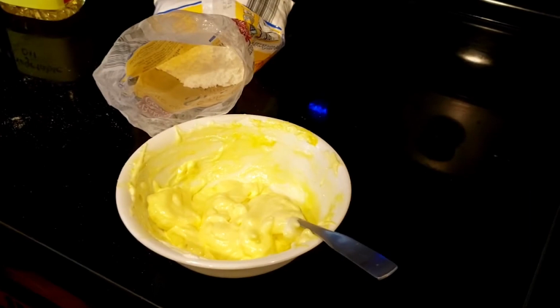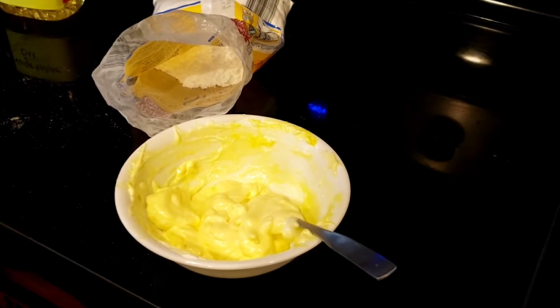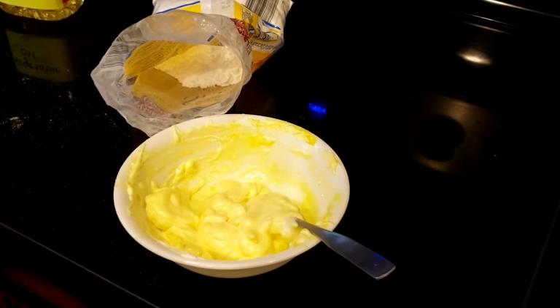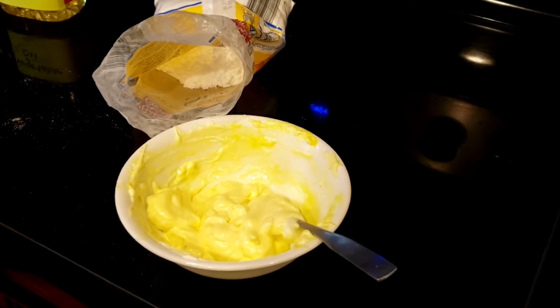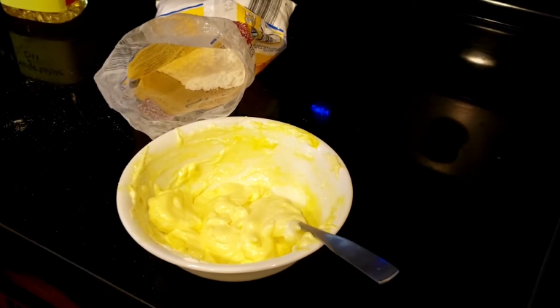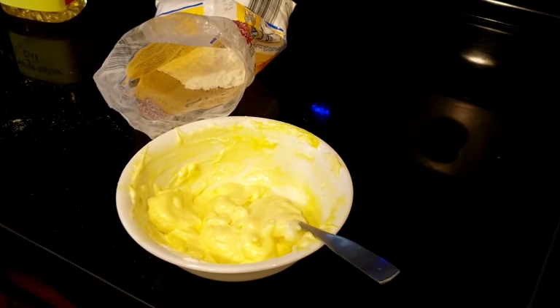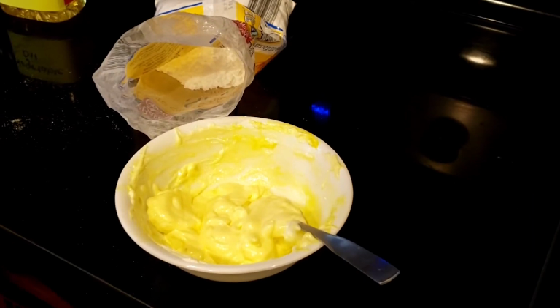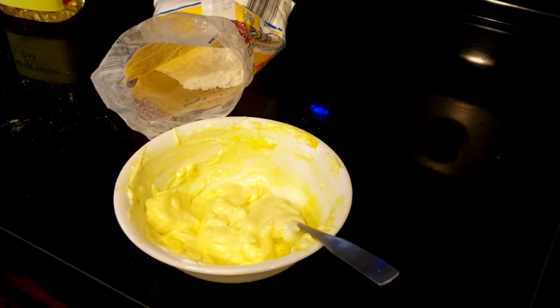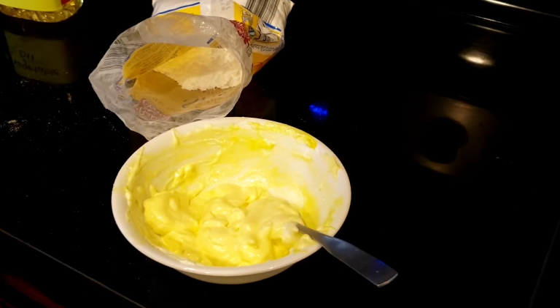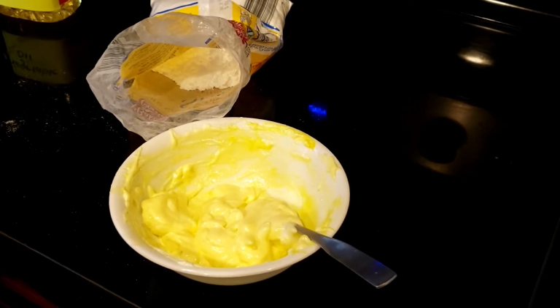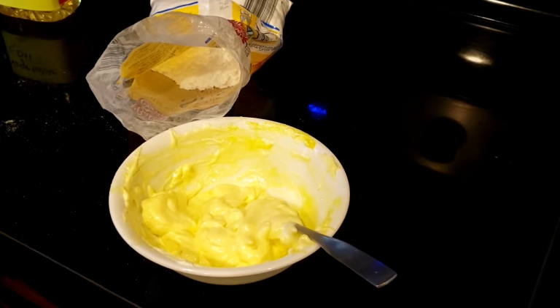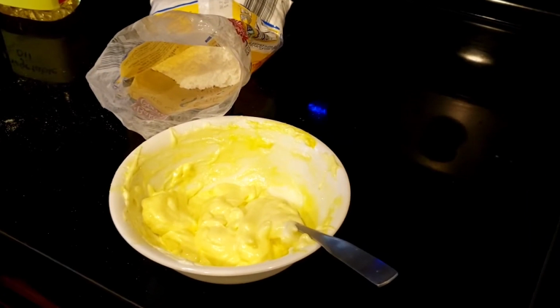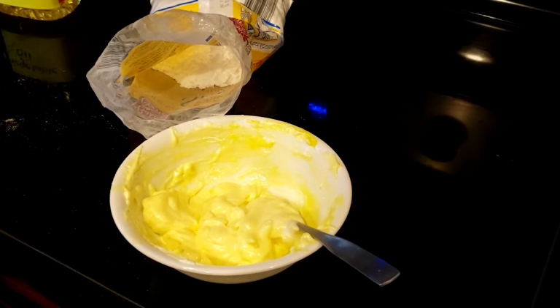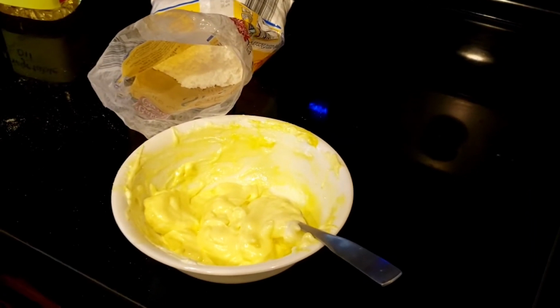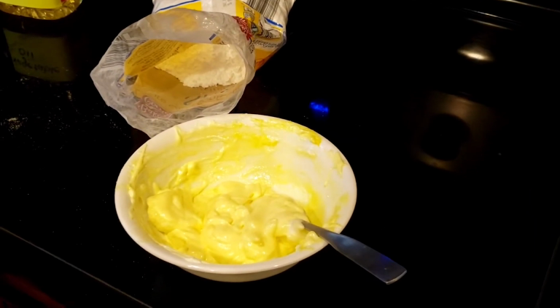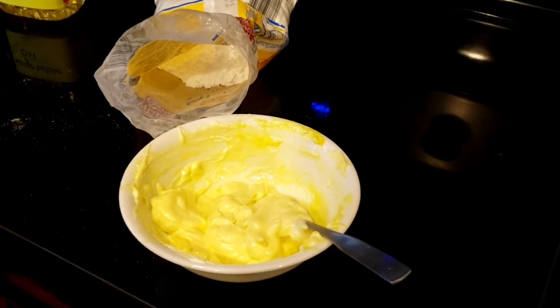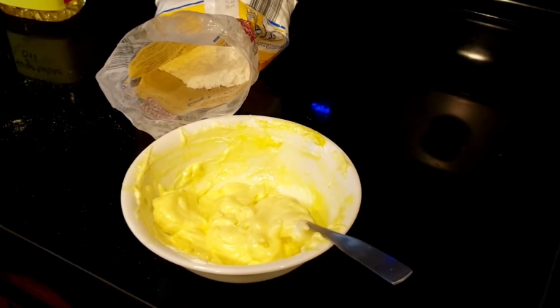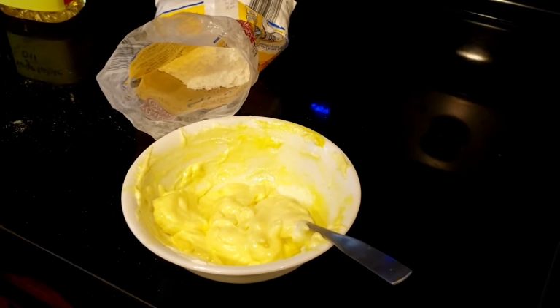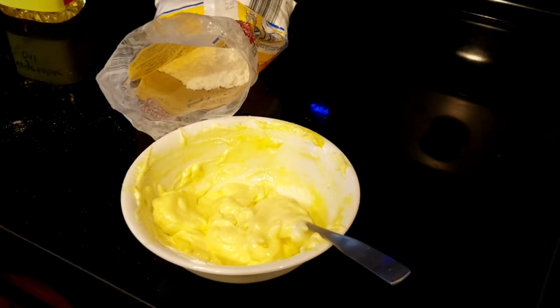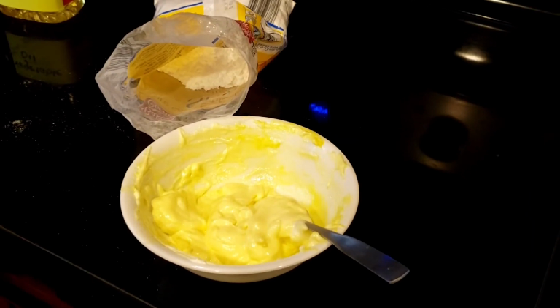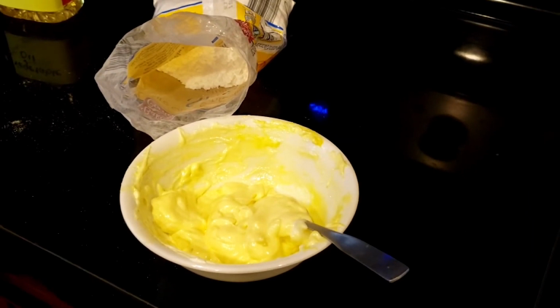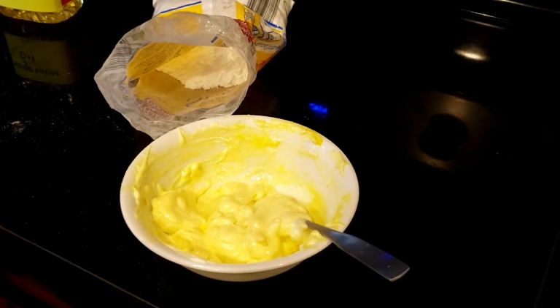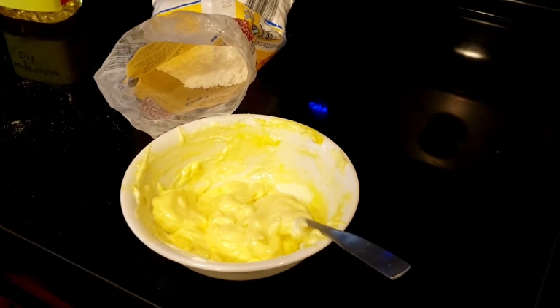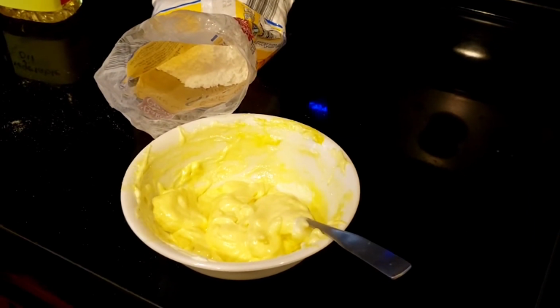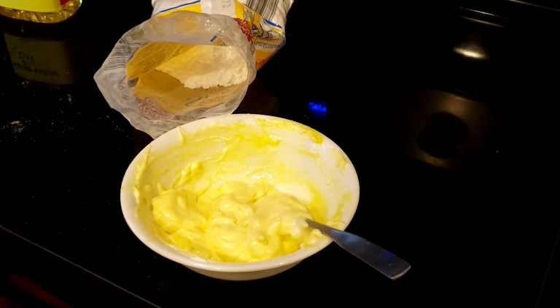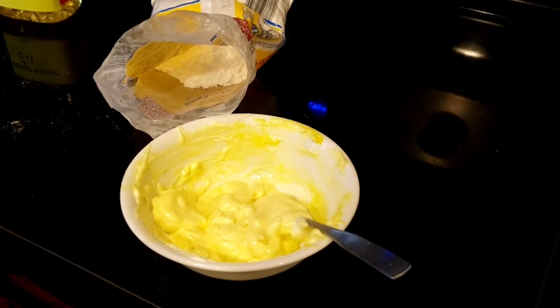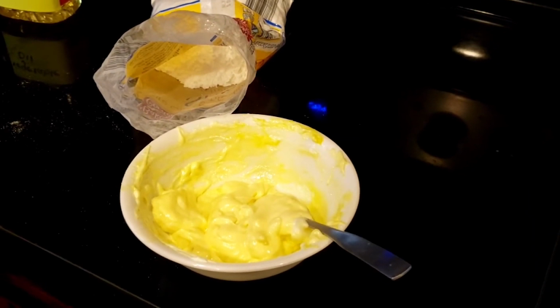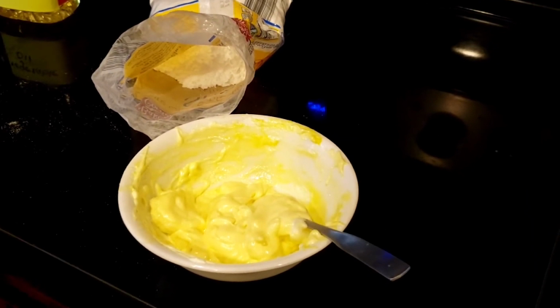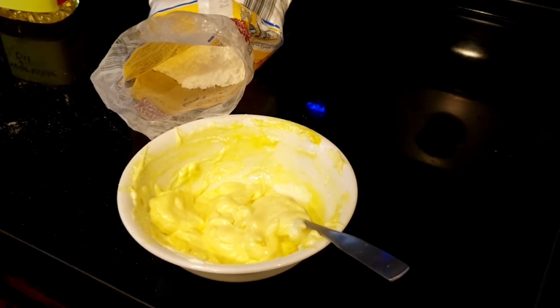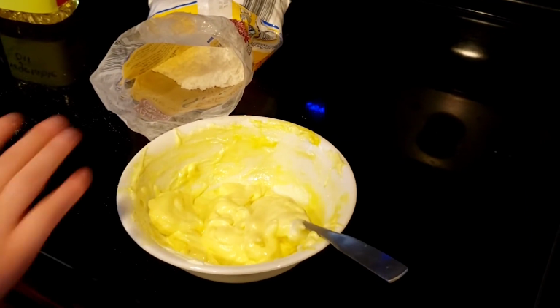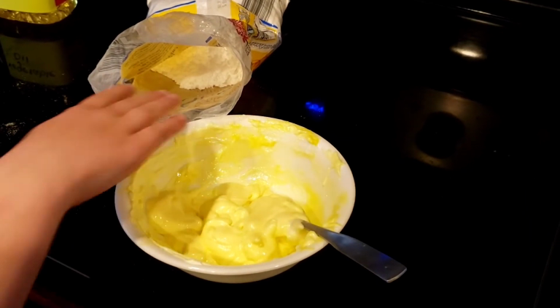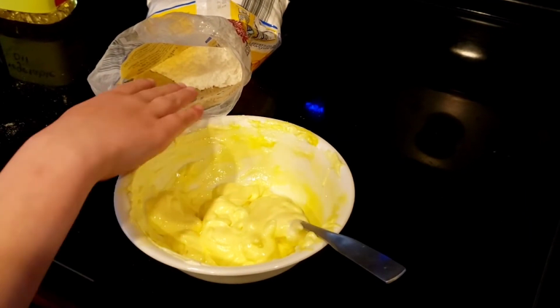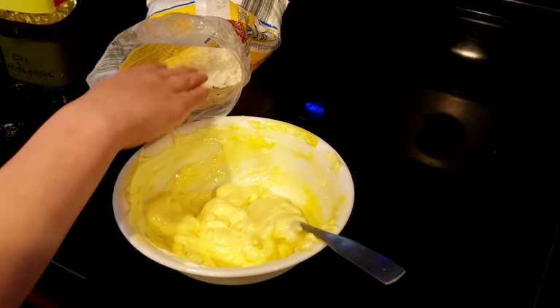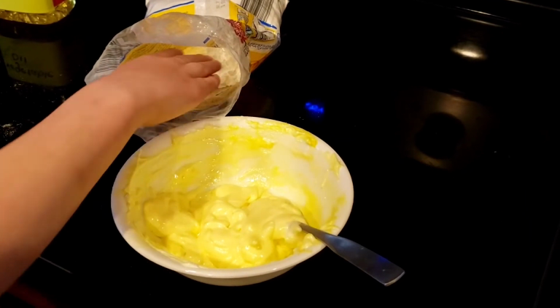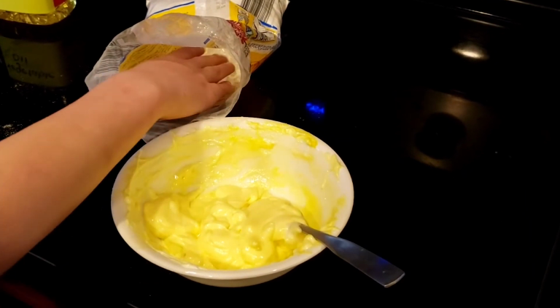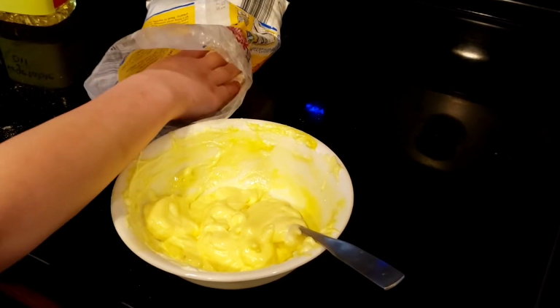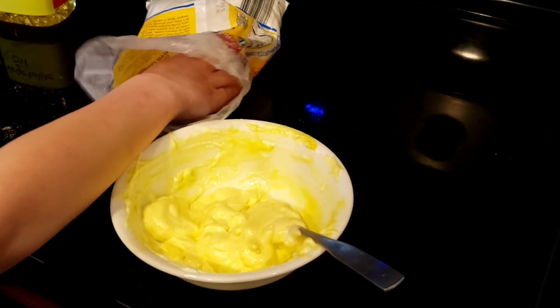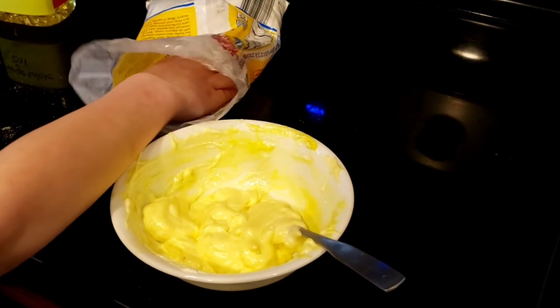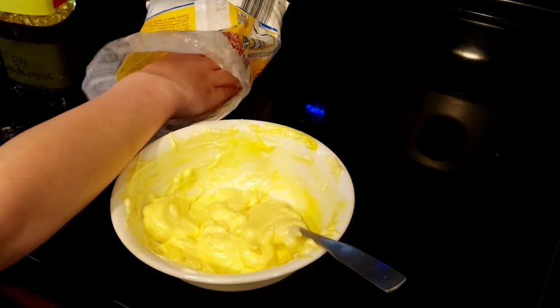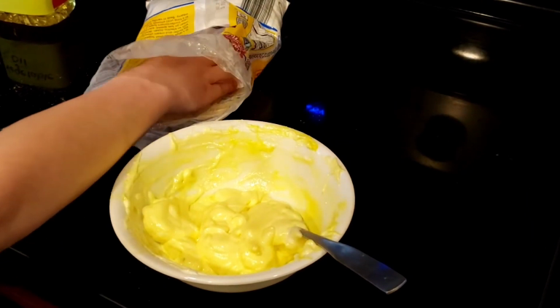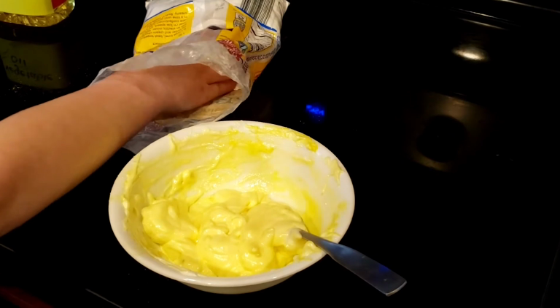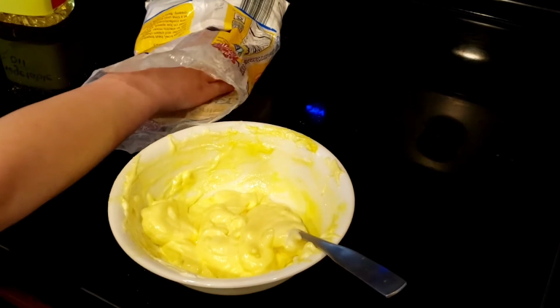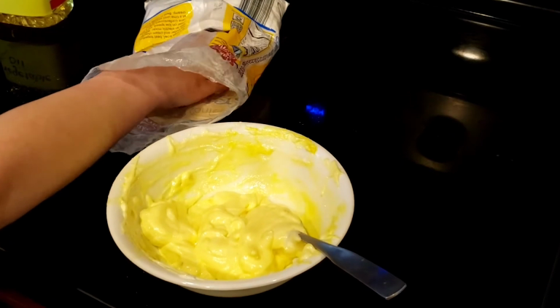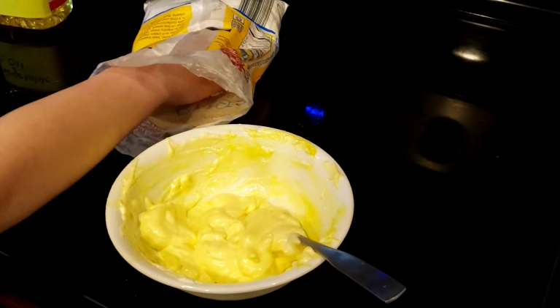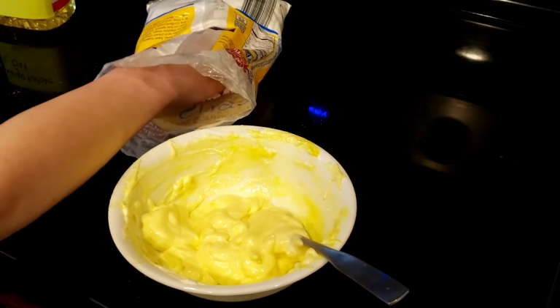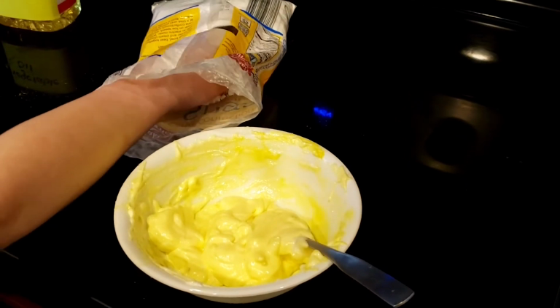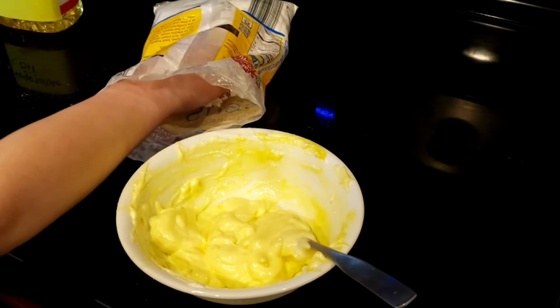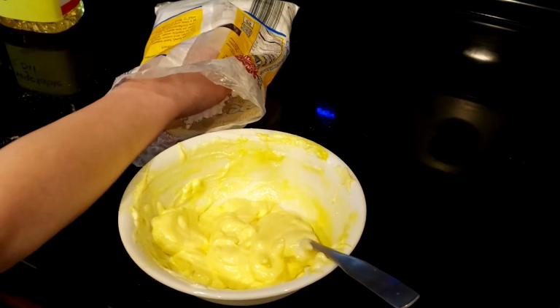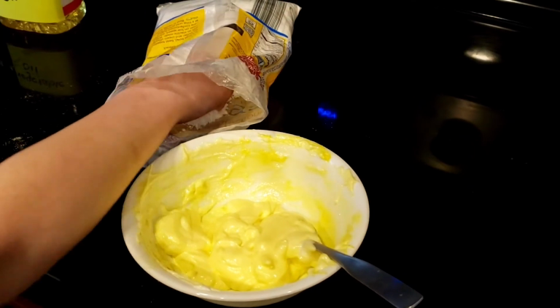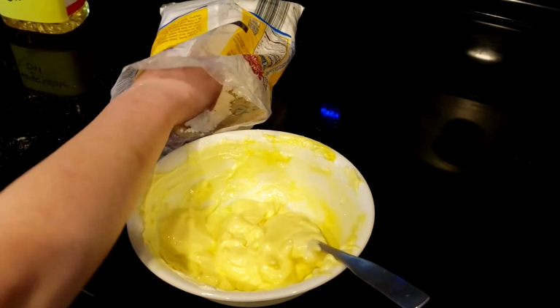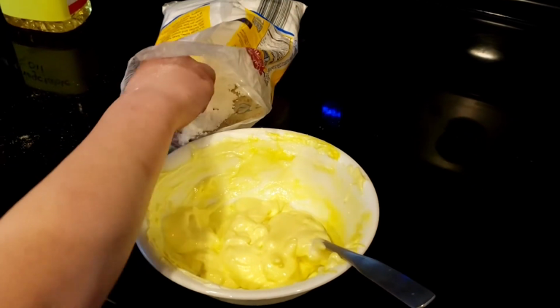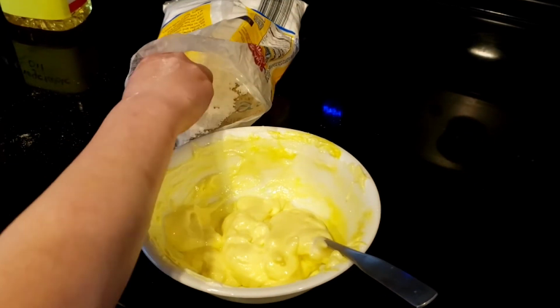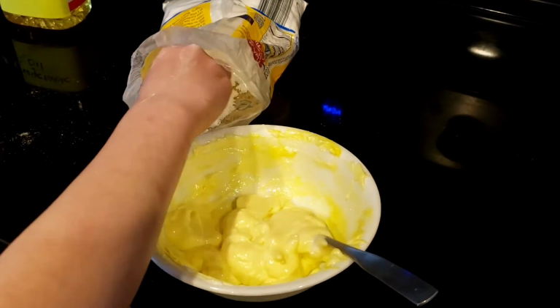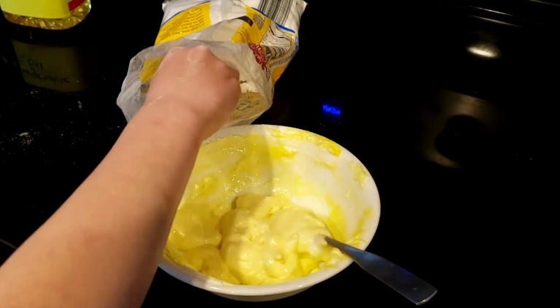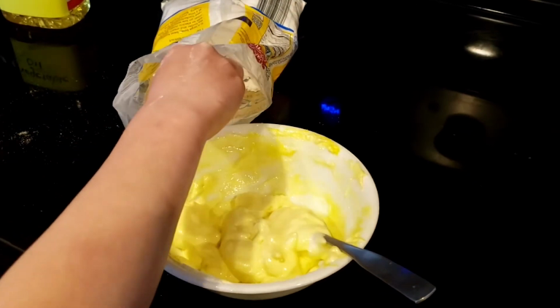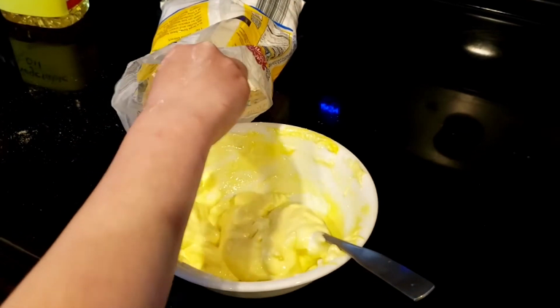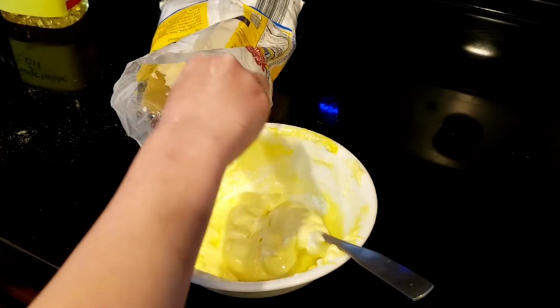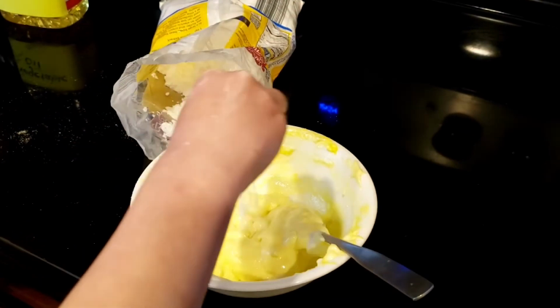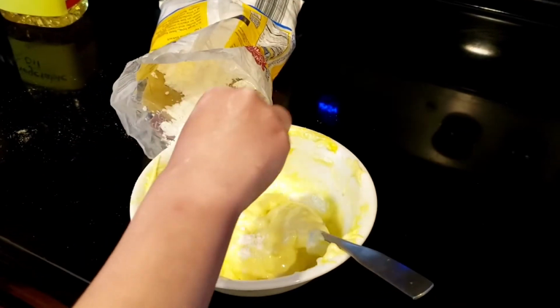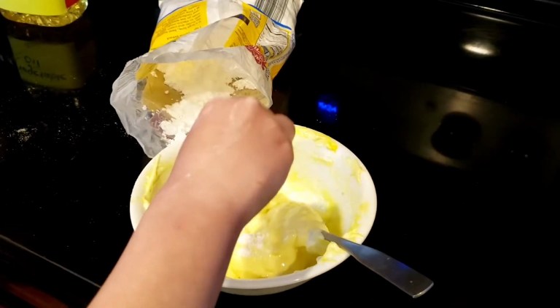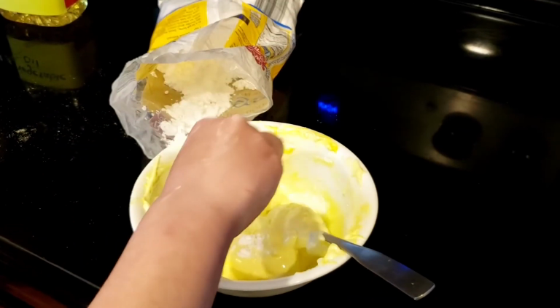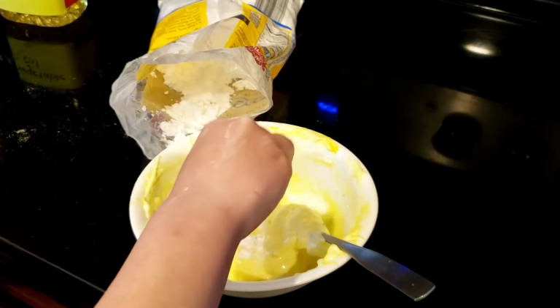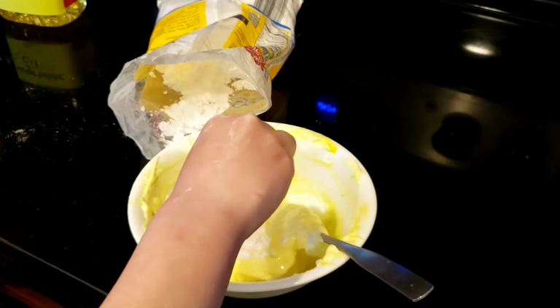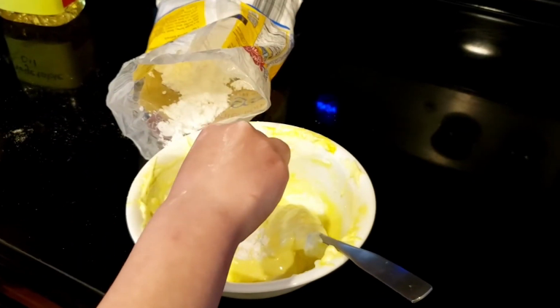Step four: slowly add in powdered sugar until you get the consistency that you want.